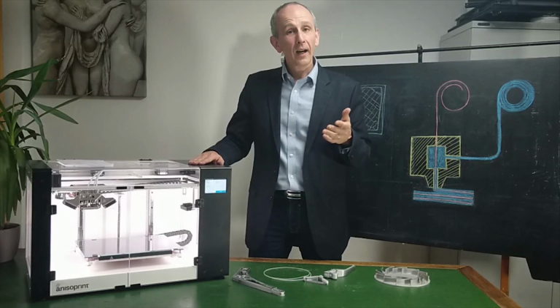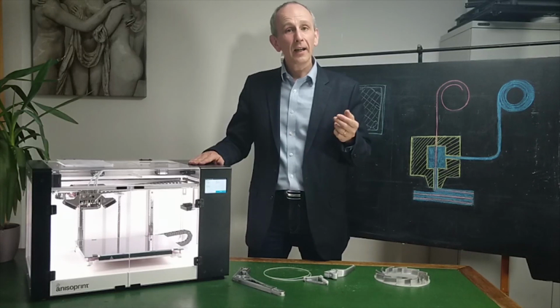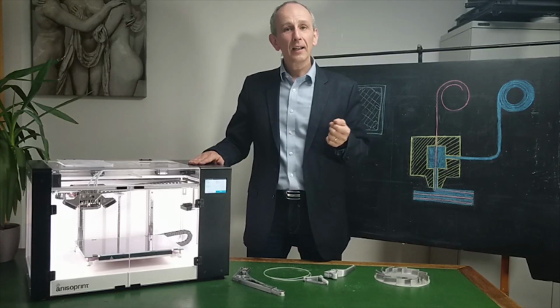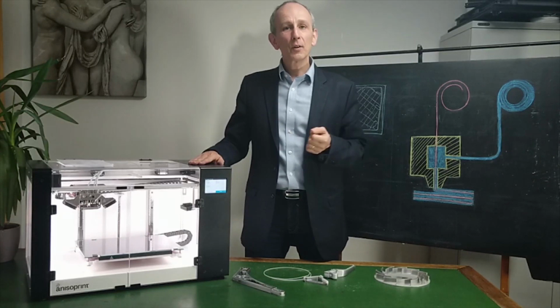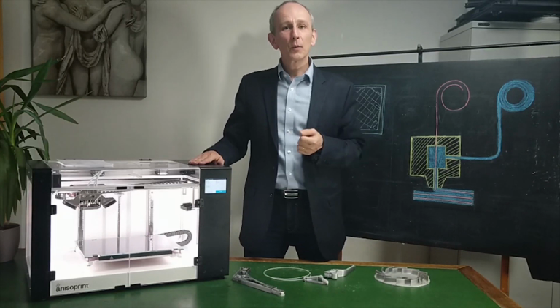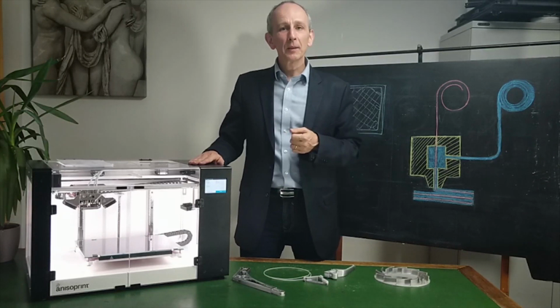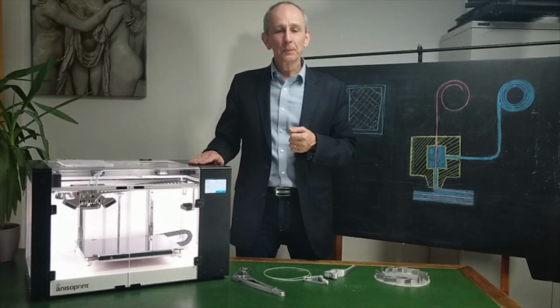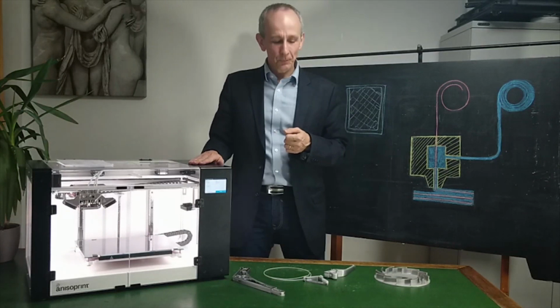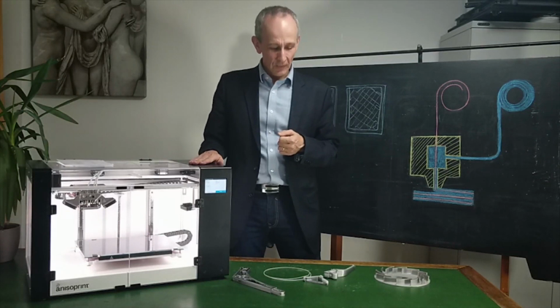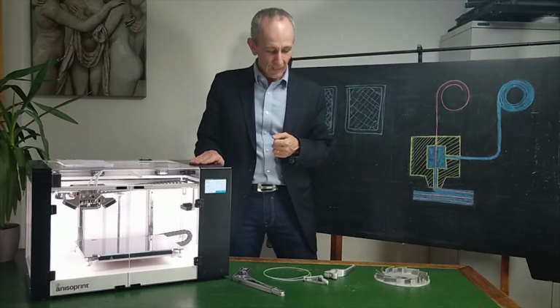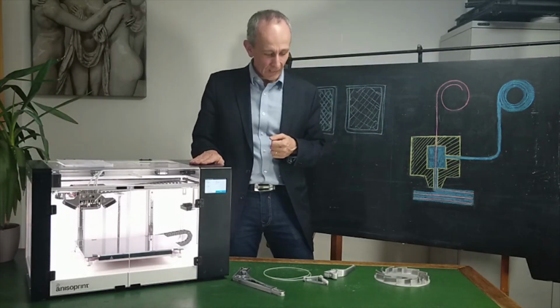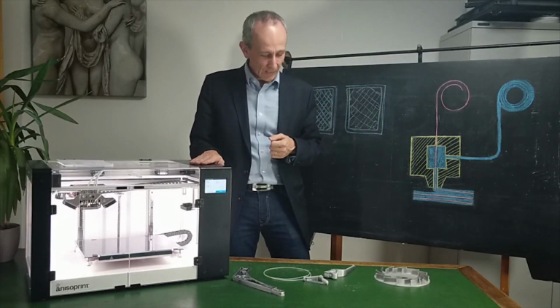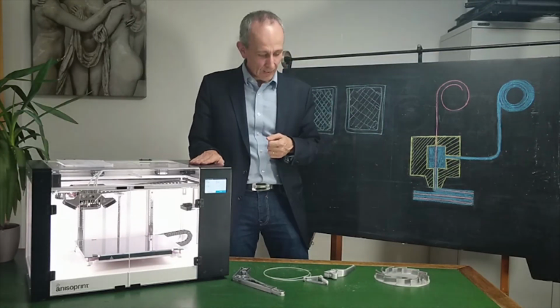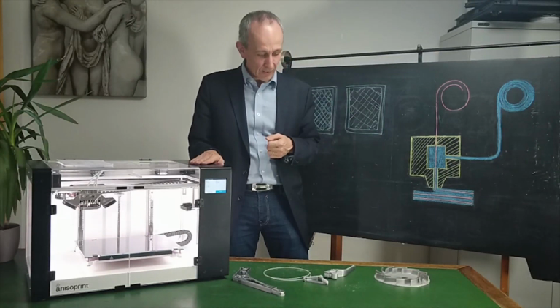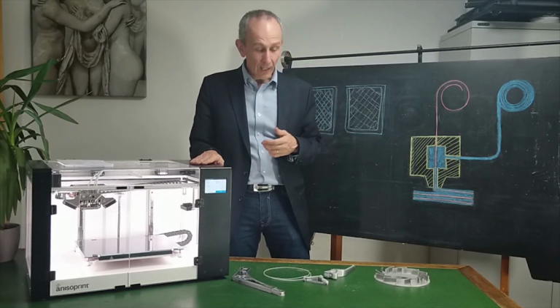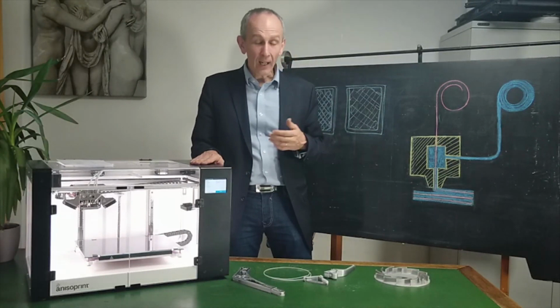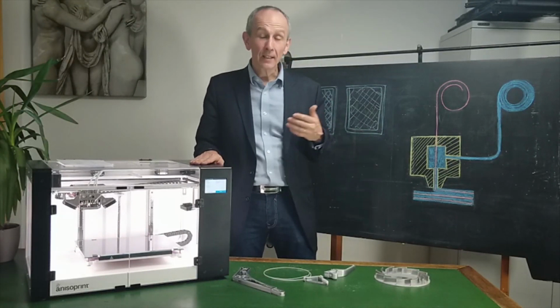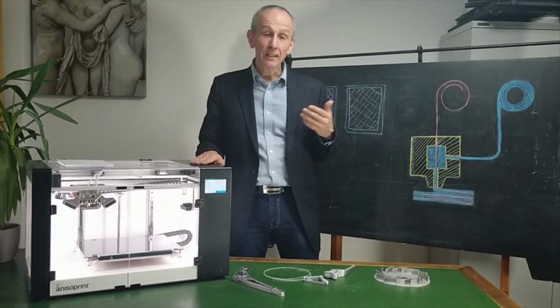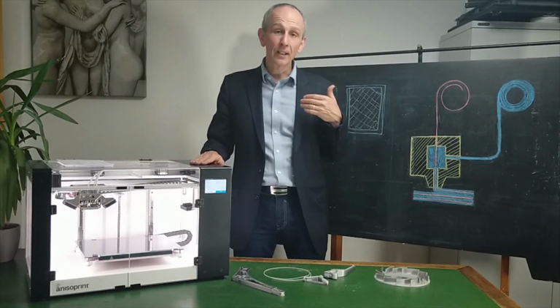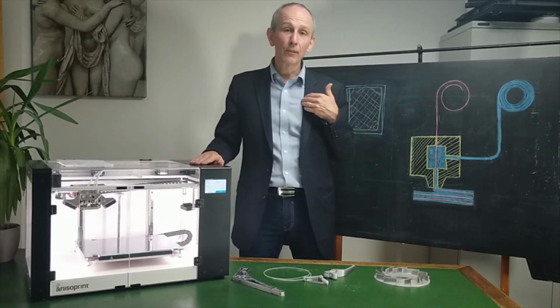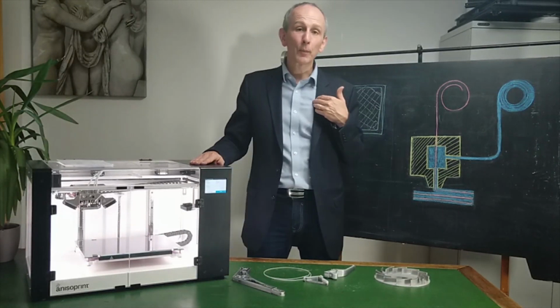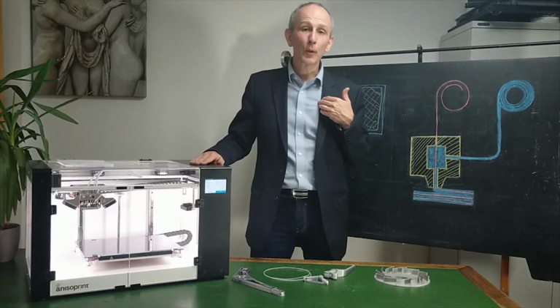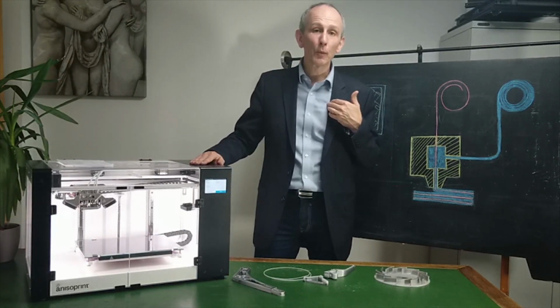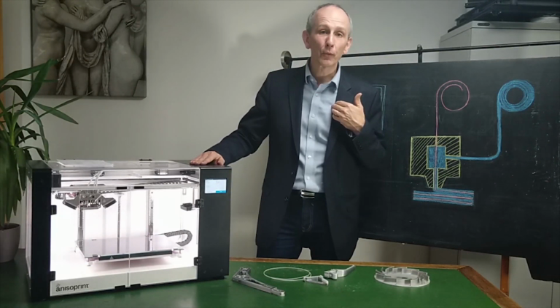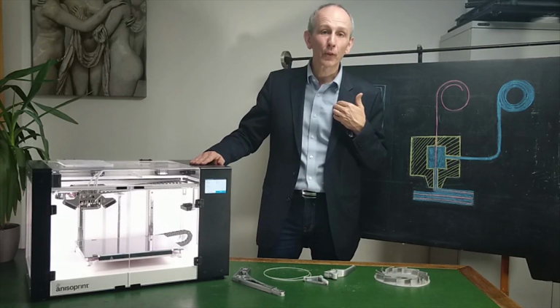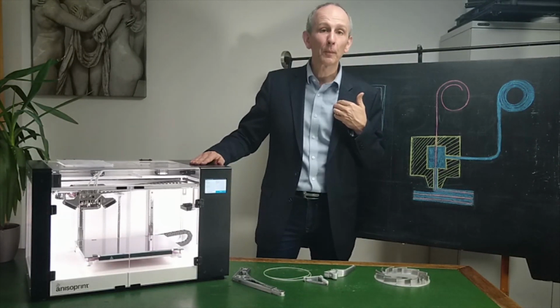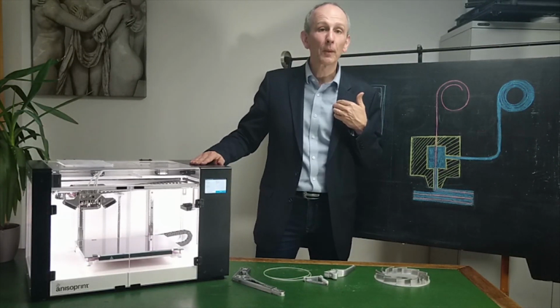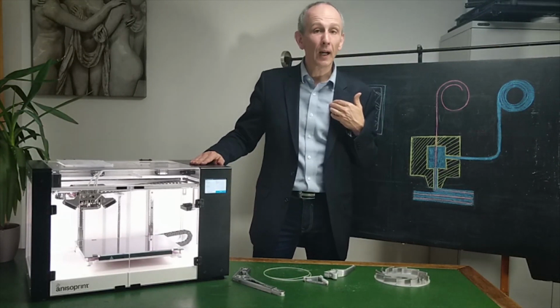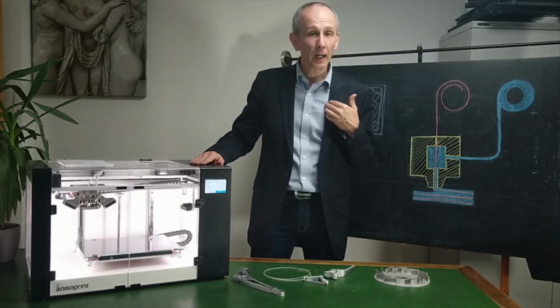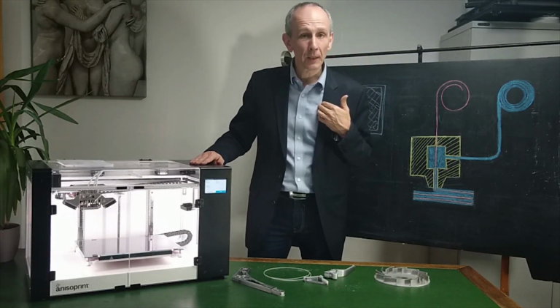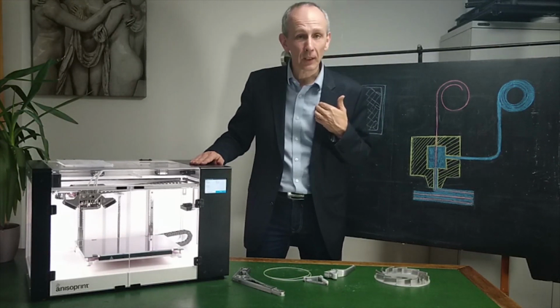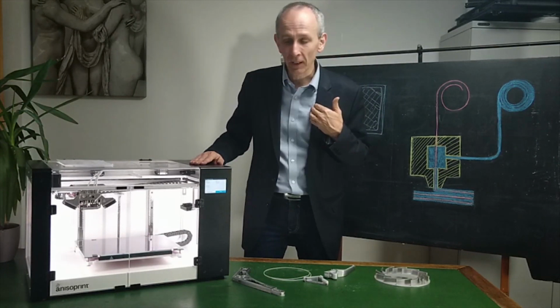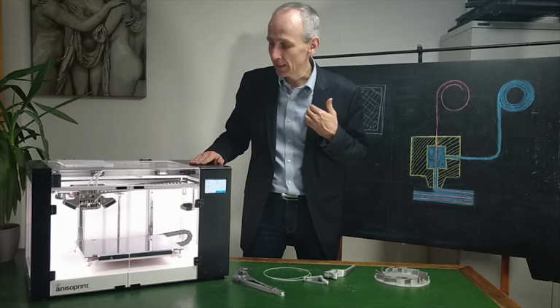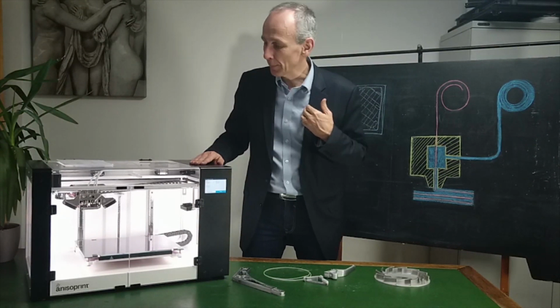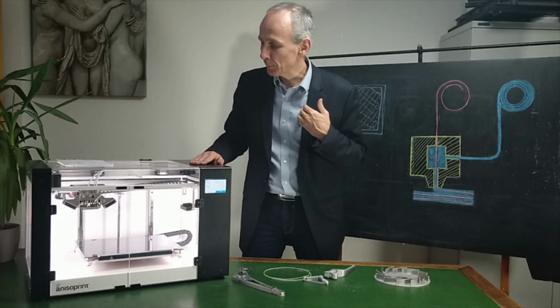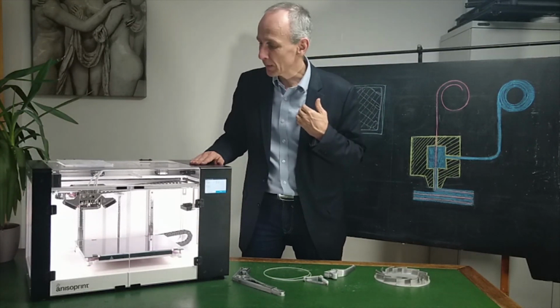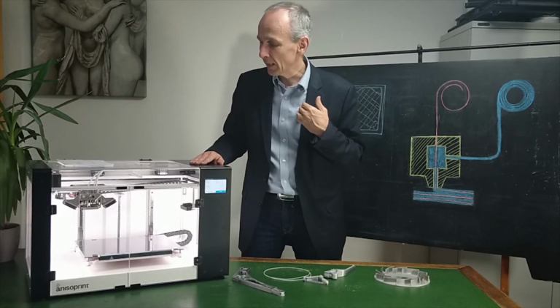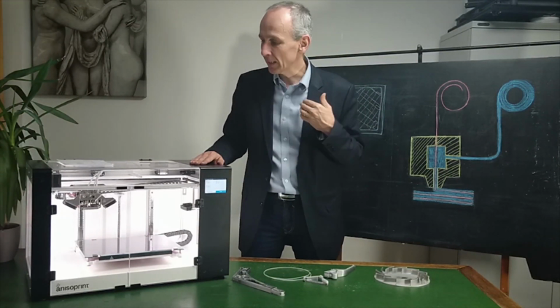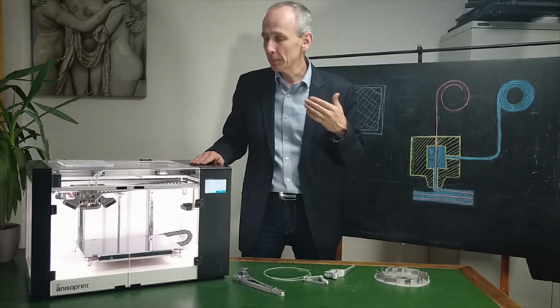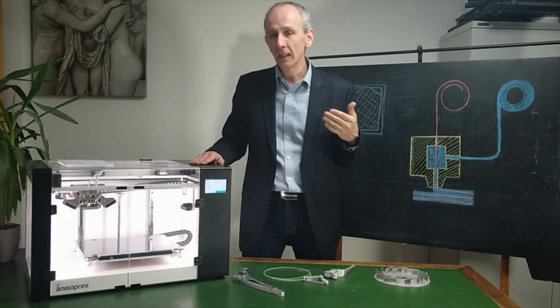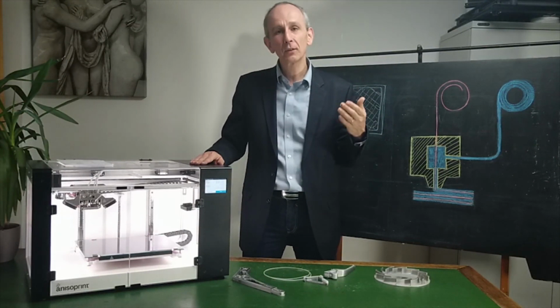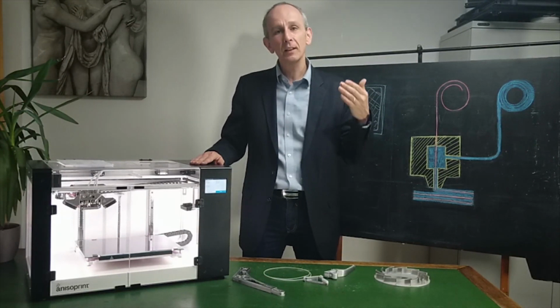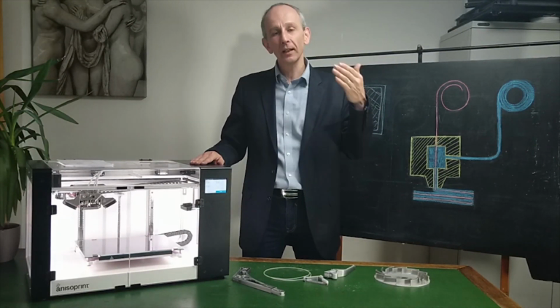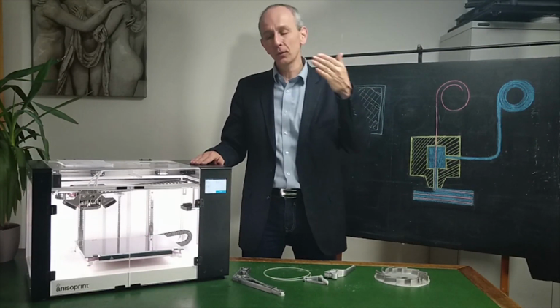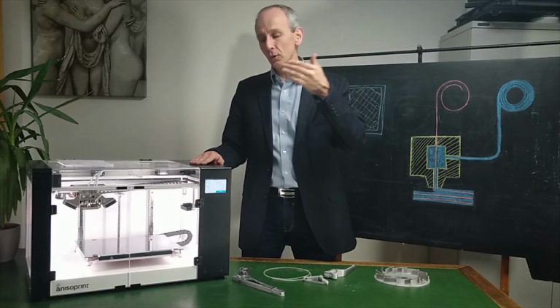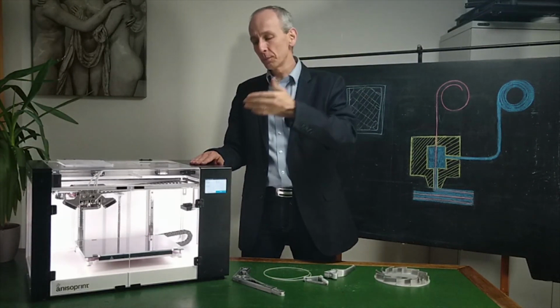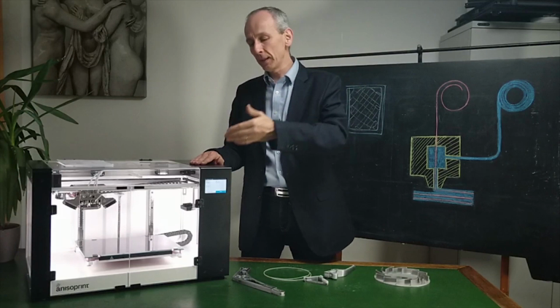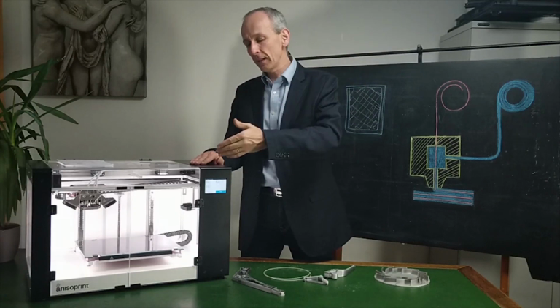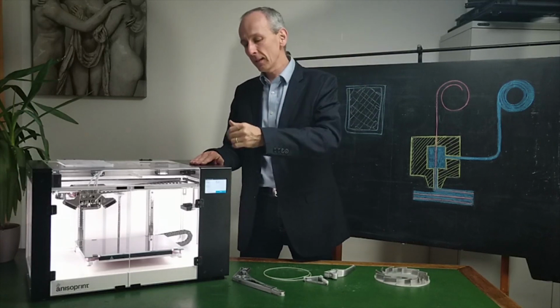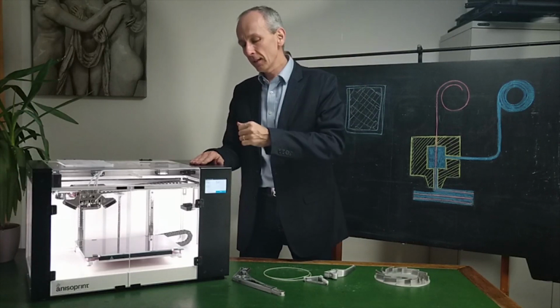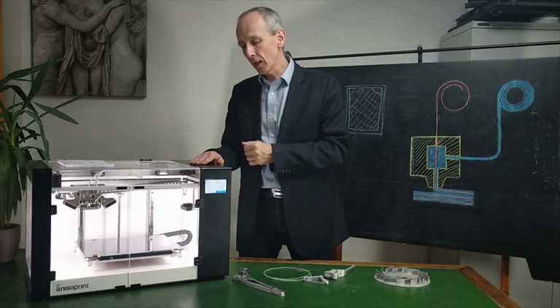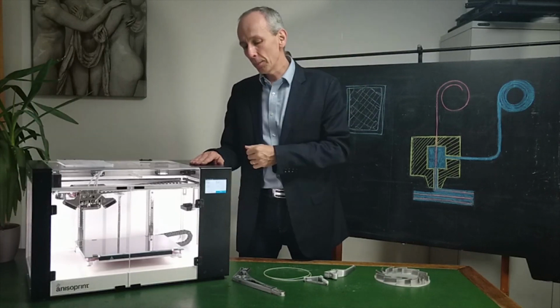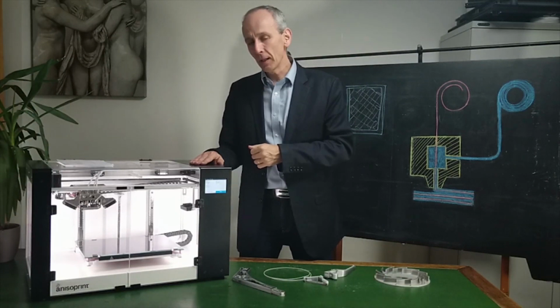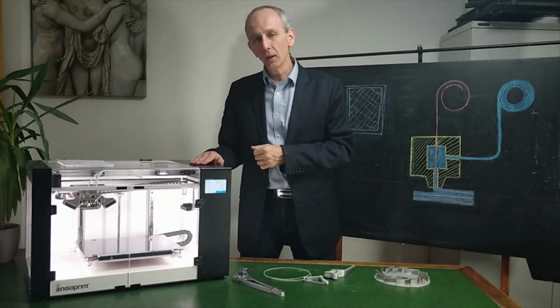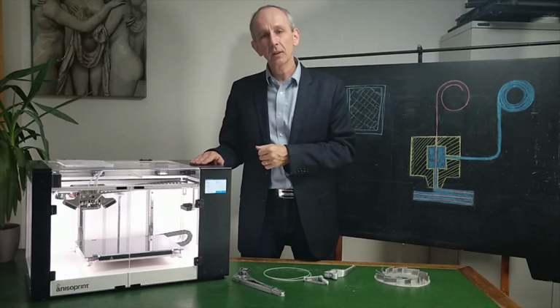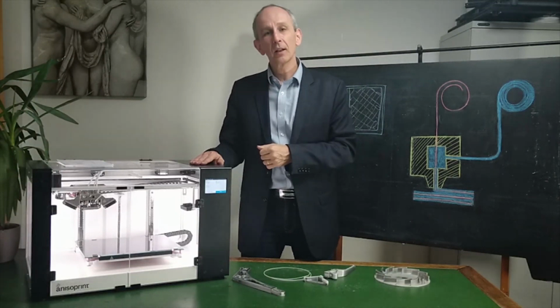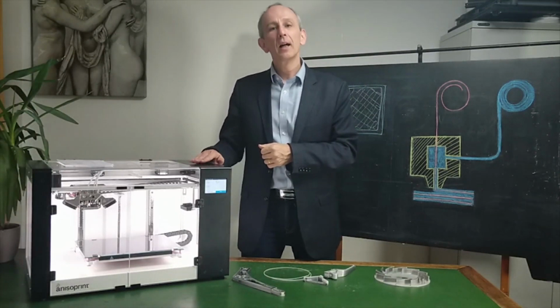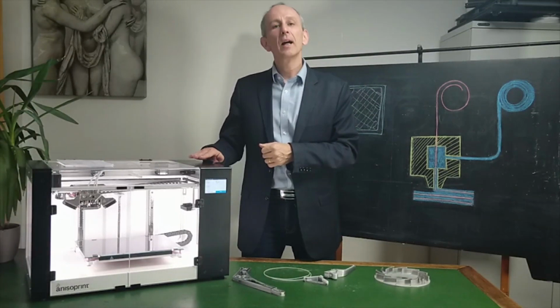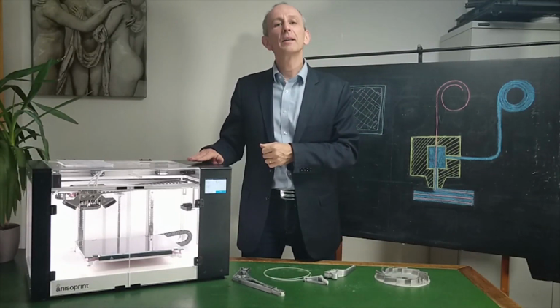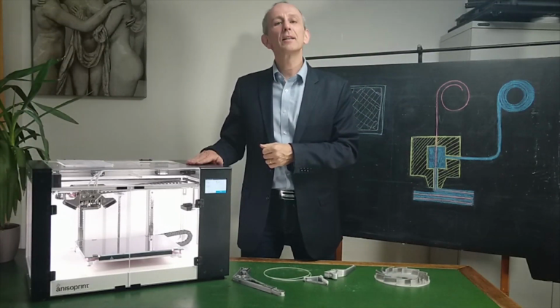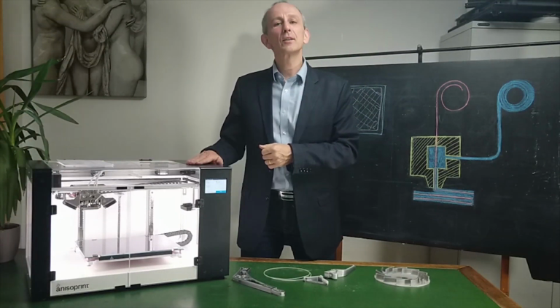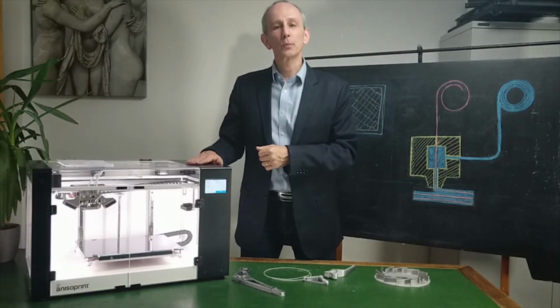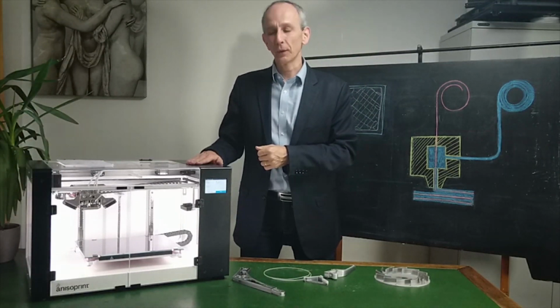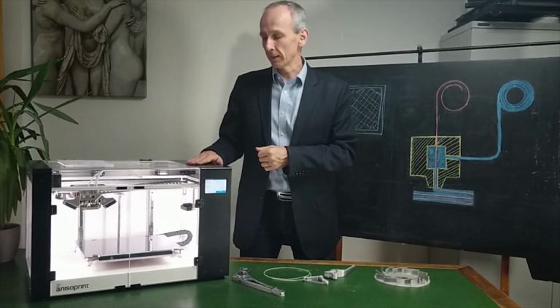Hi everyone, Sylvain Fromont from EyeMaker here, and I'm here today to speak about Anisoprint.